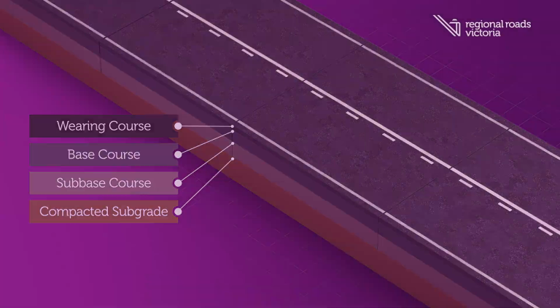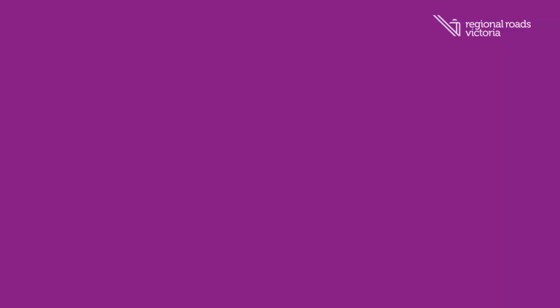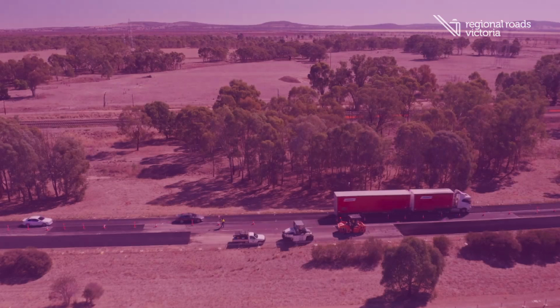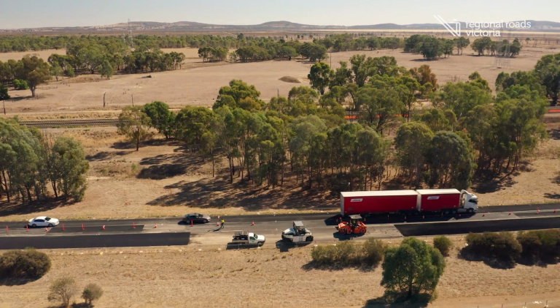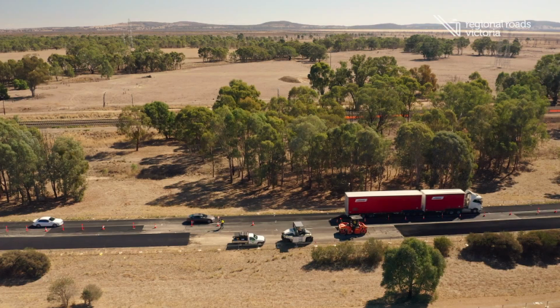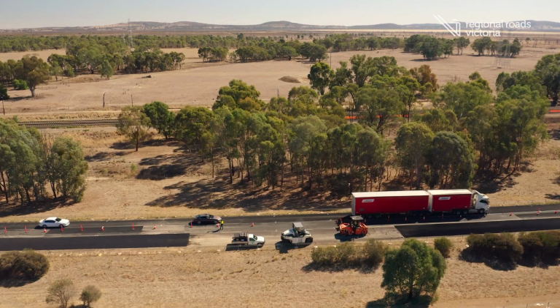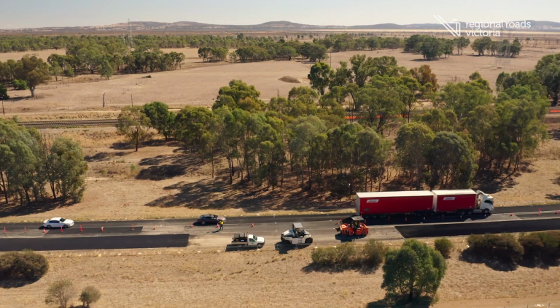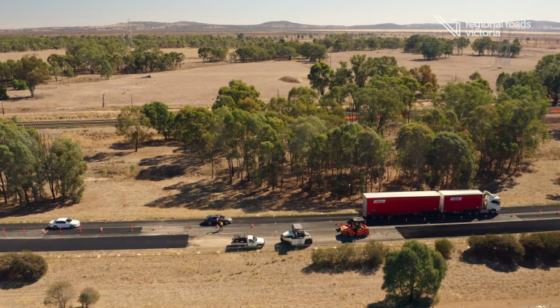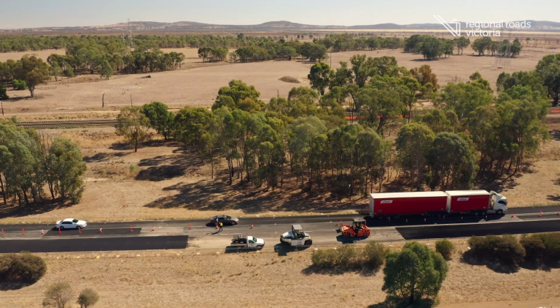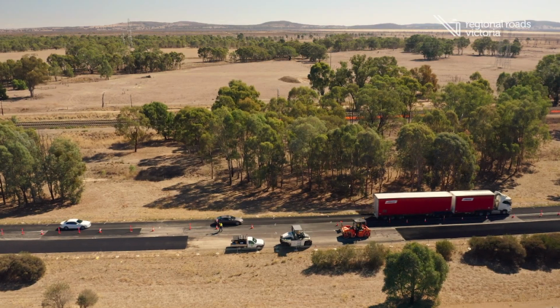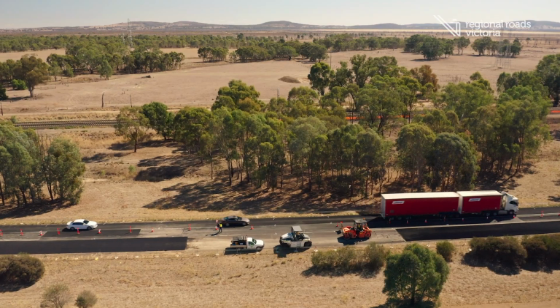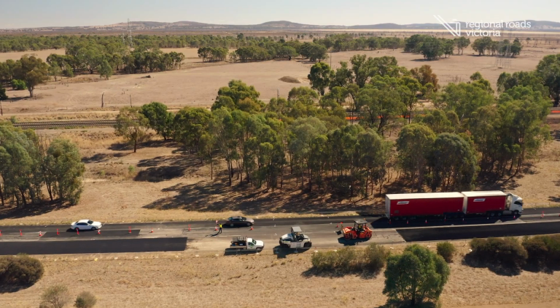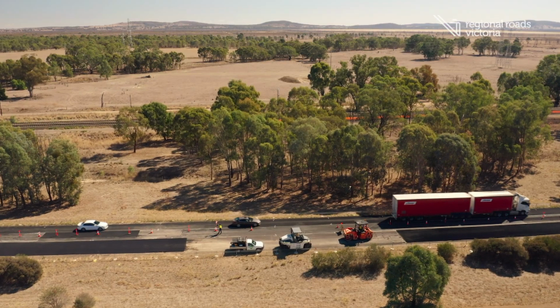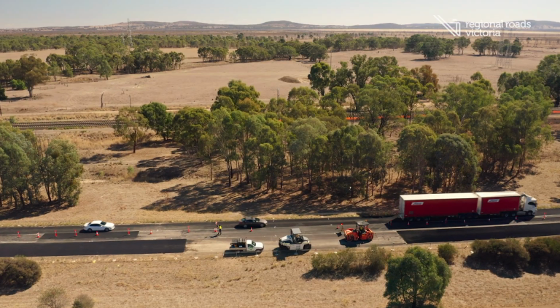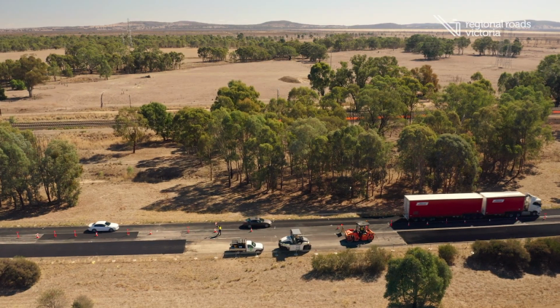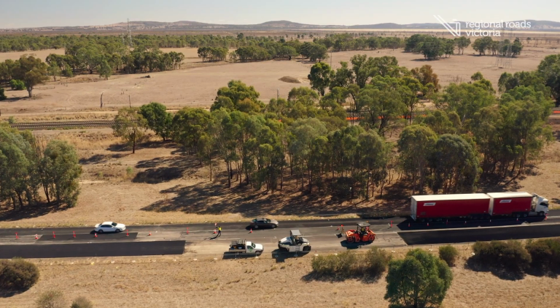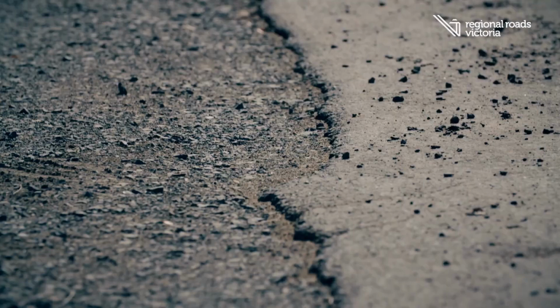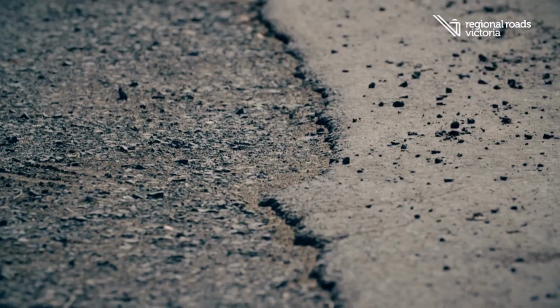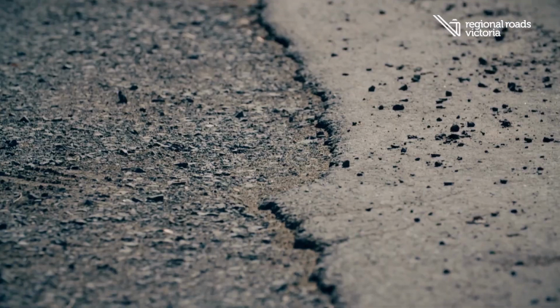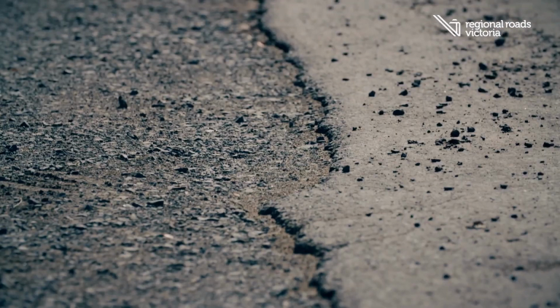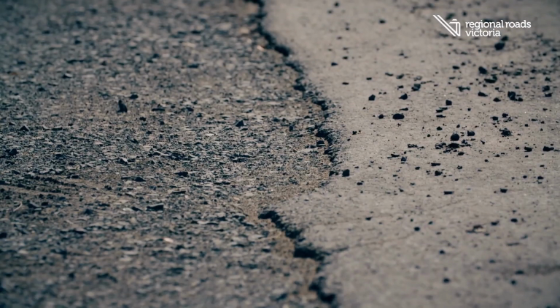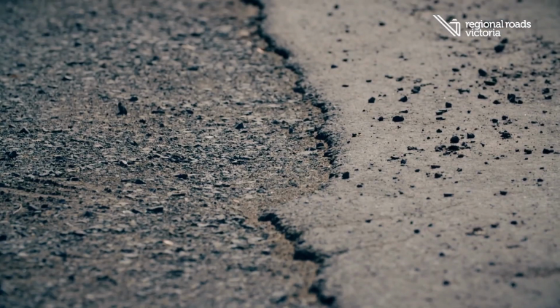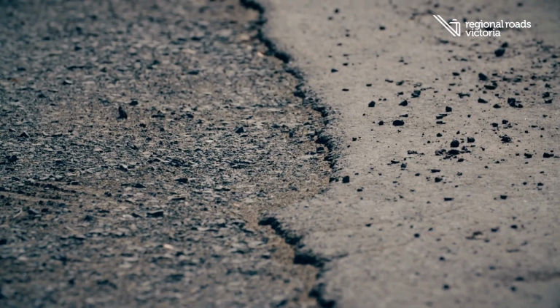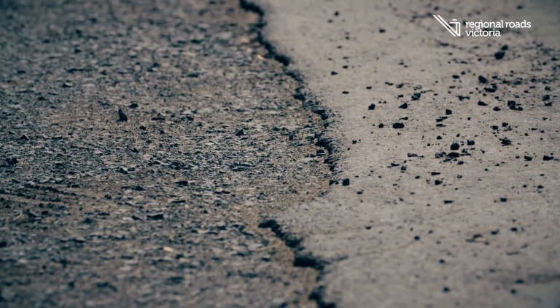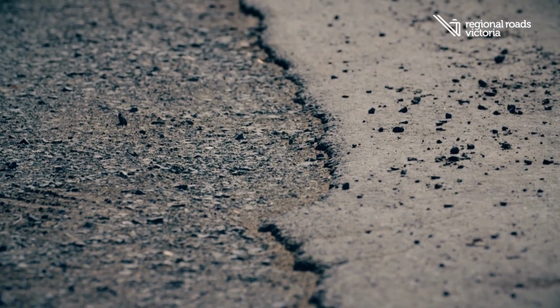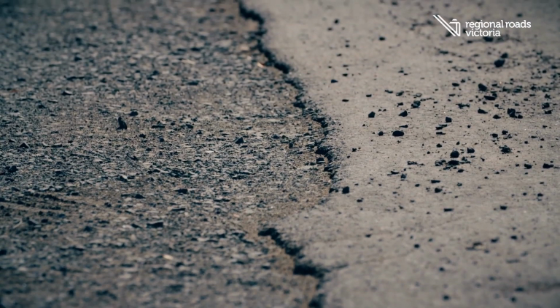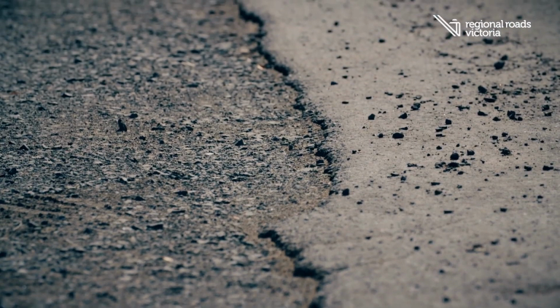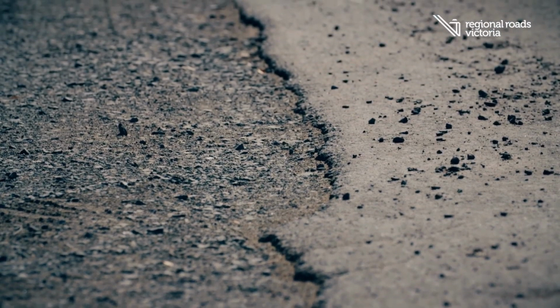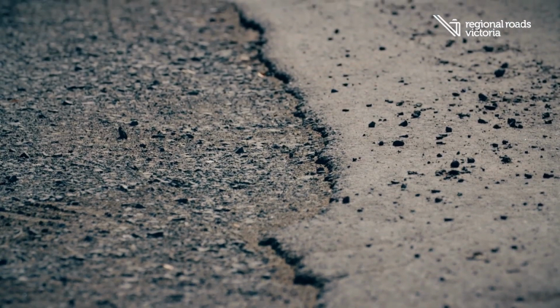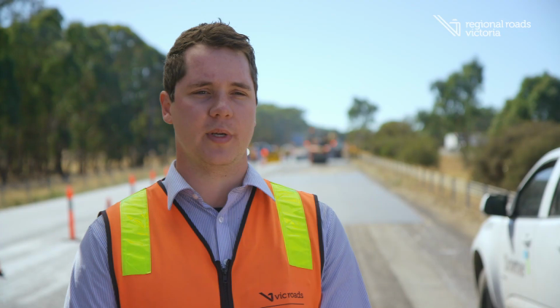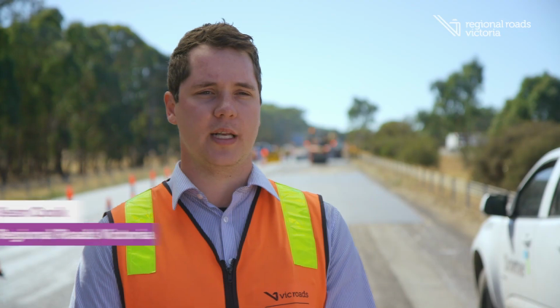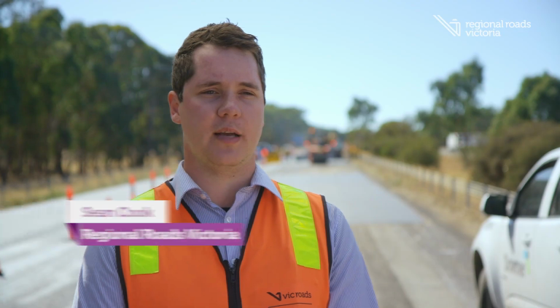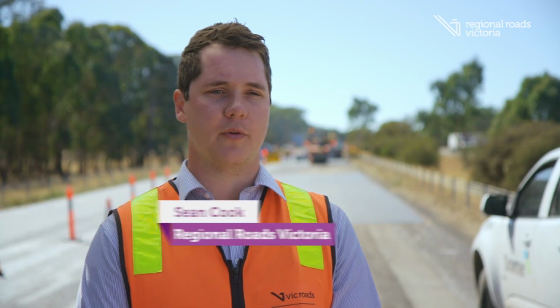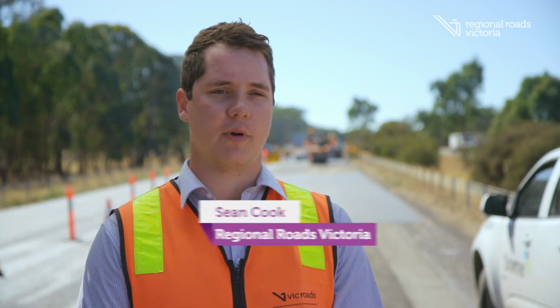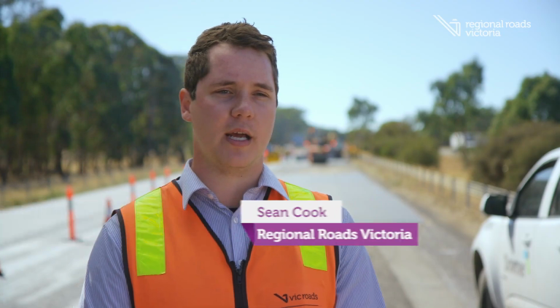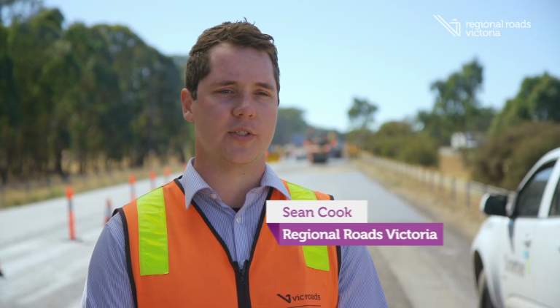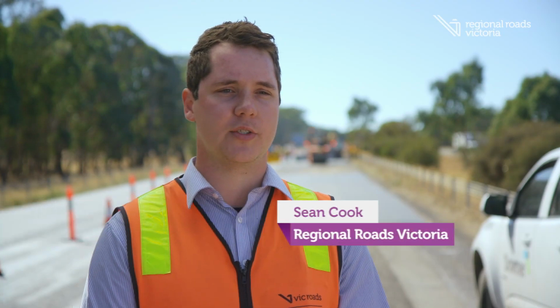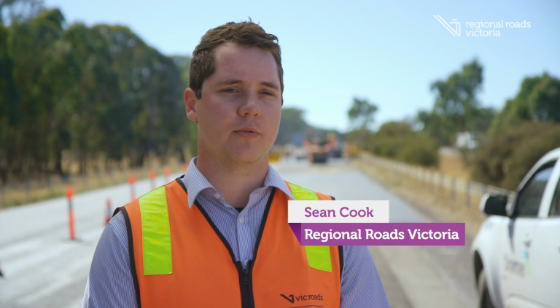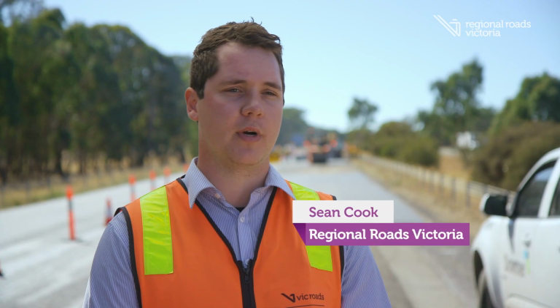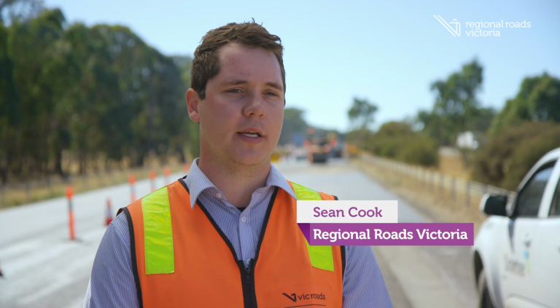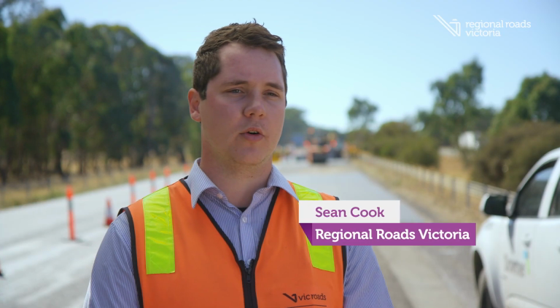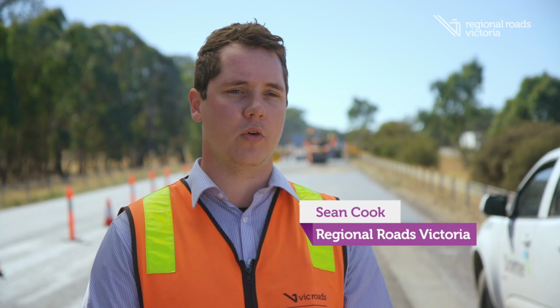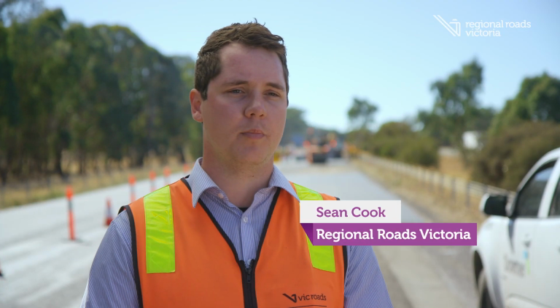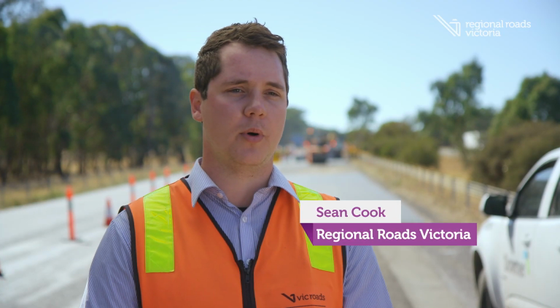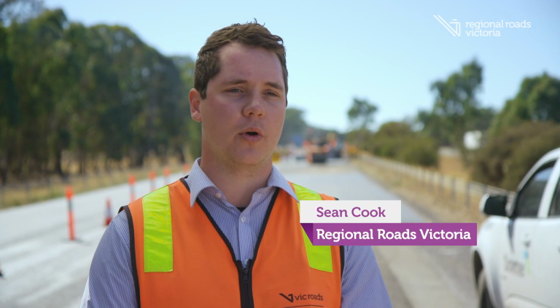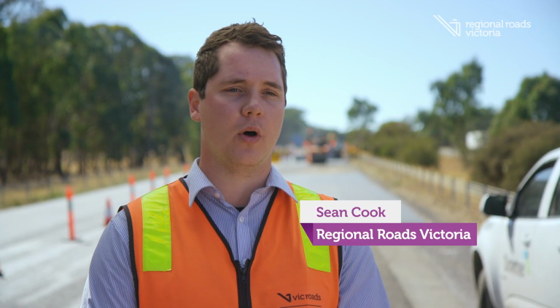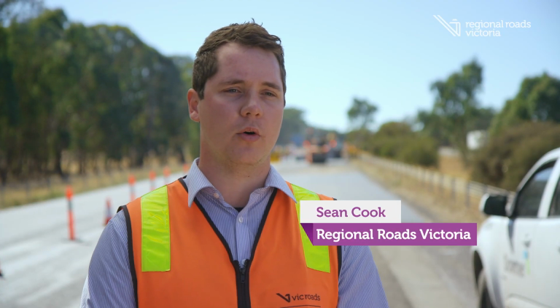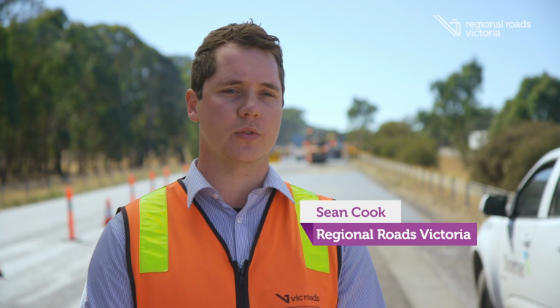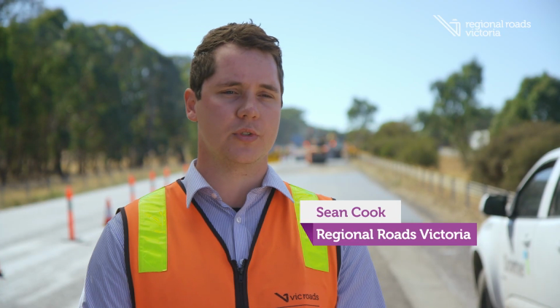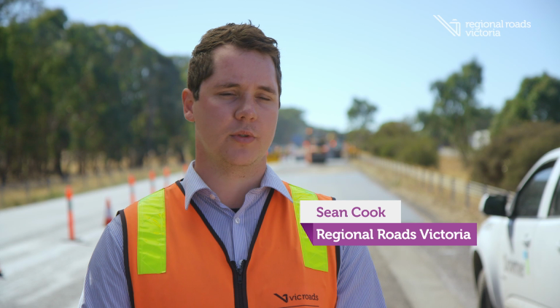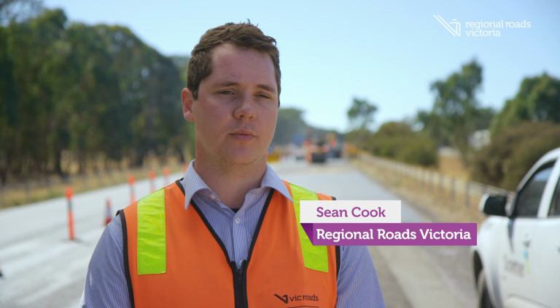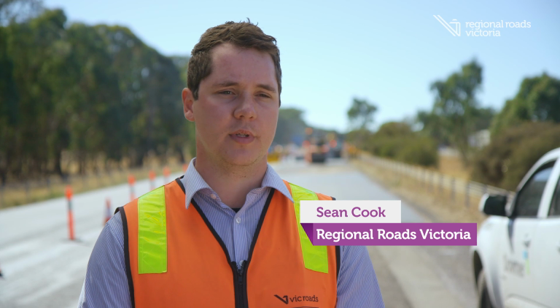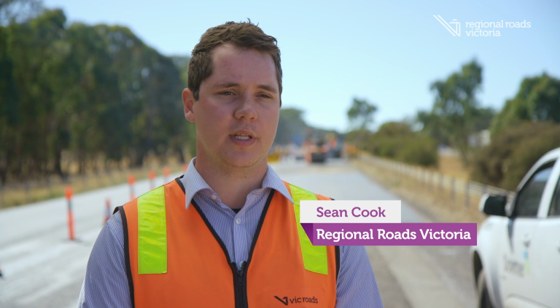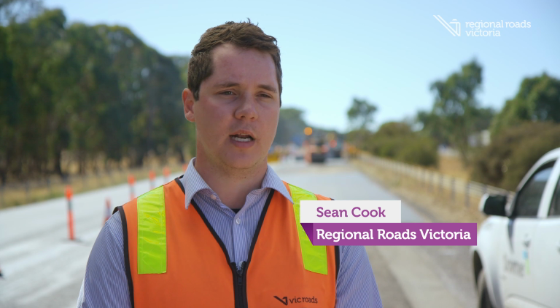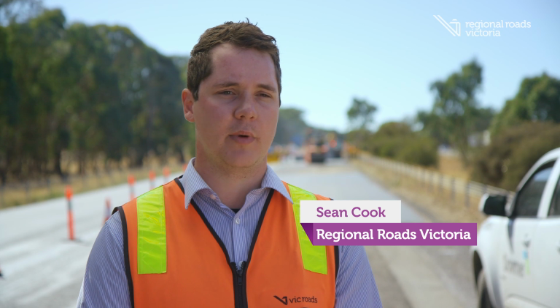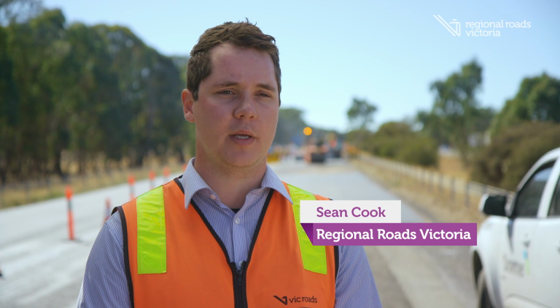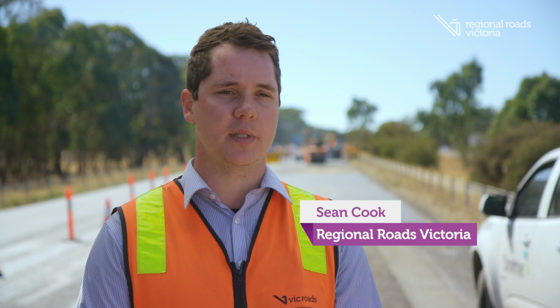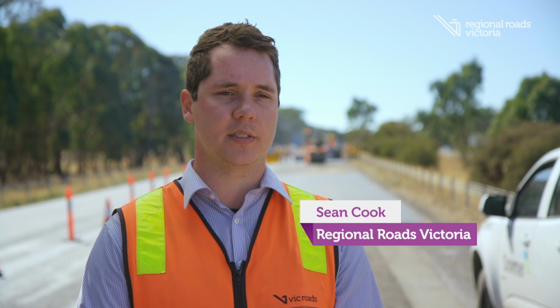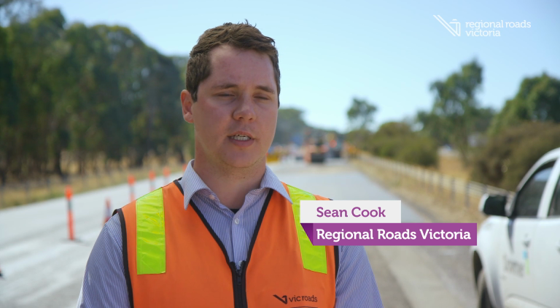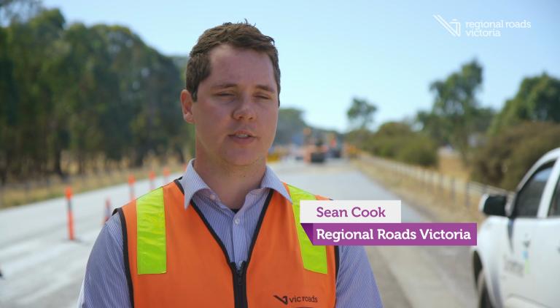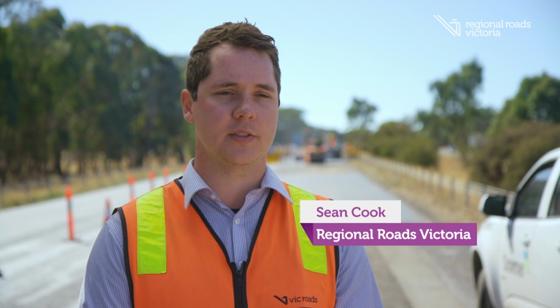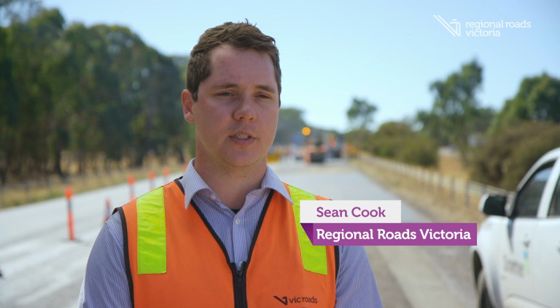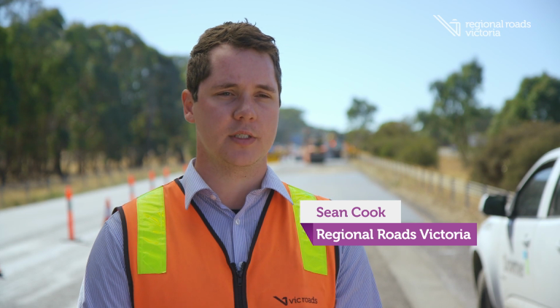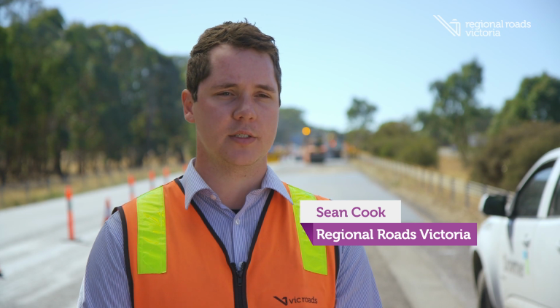With so many layers making up our roads, issues can occur. We can have cracks, rutting, or potholes within our rehabilitation sites.